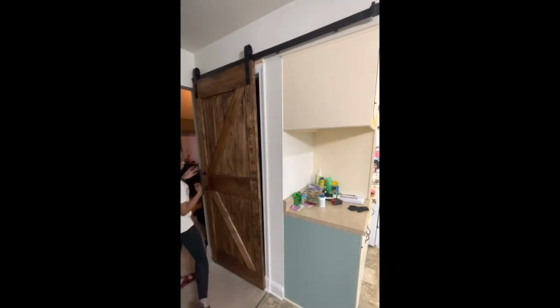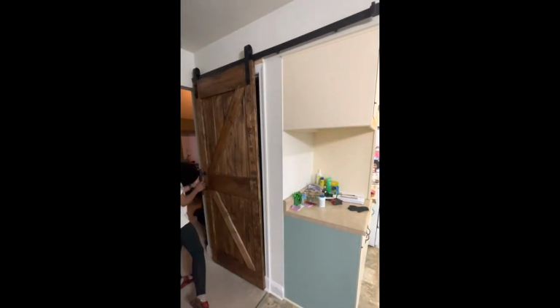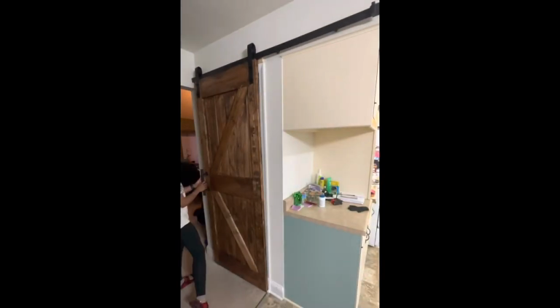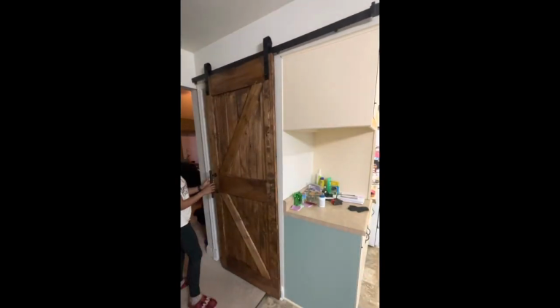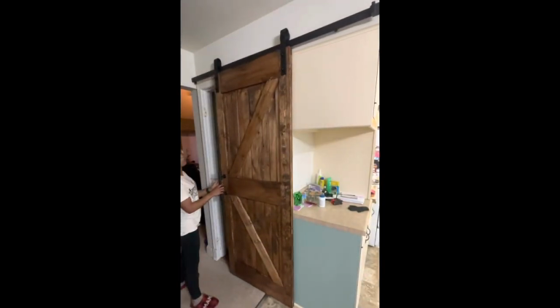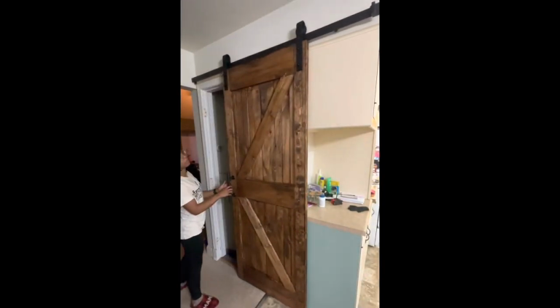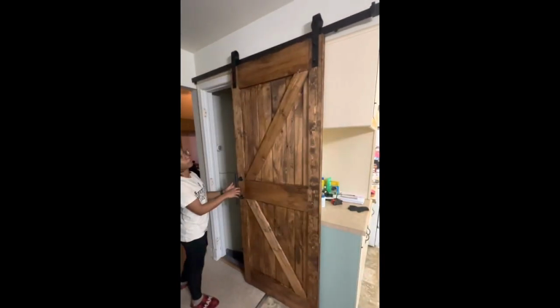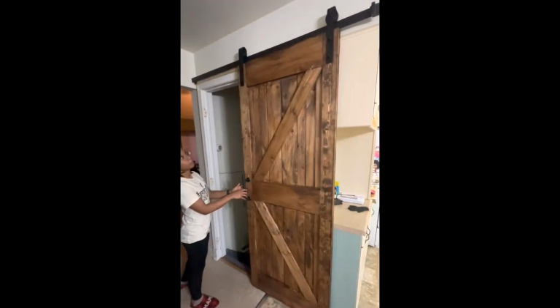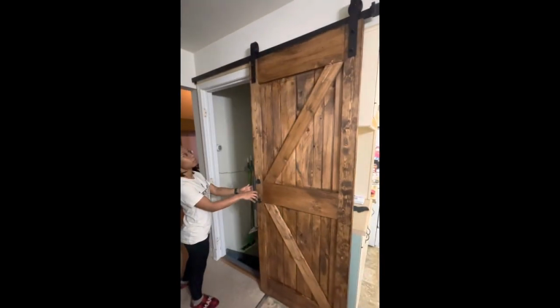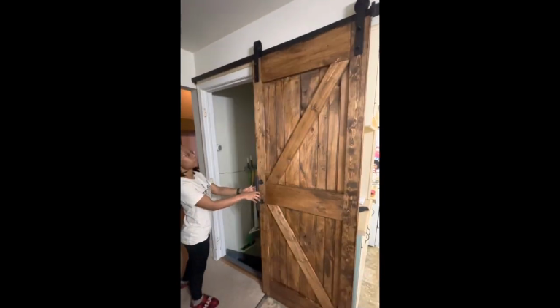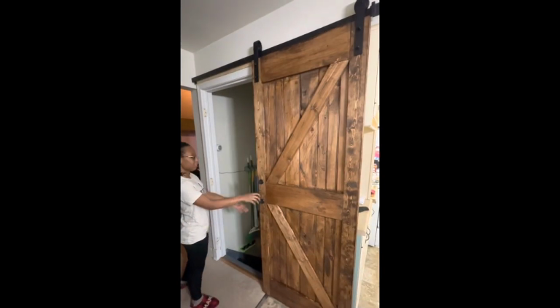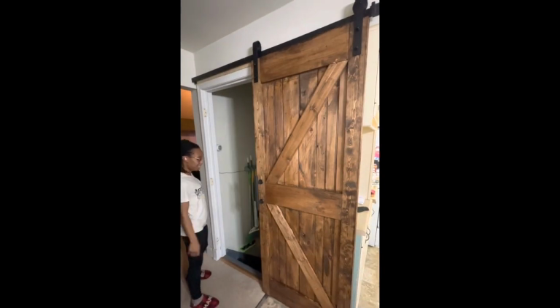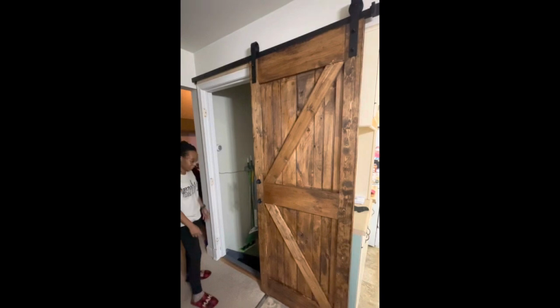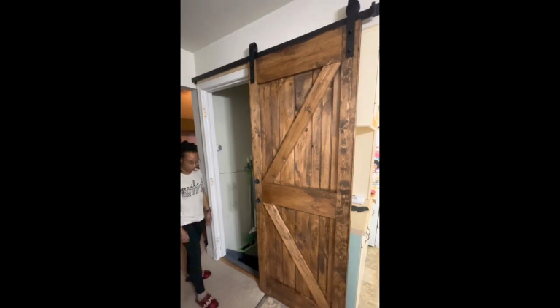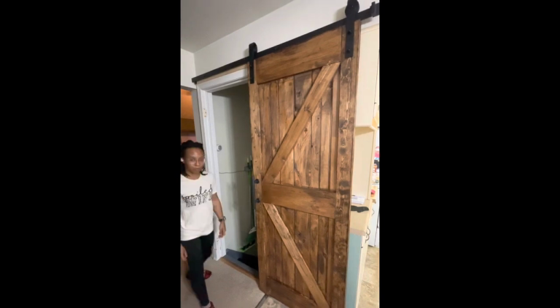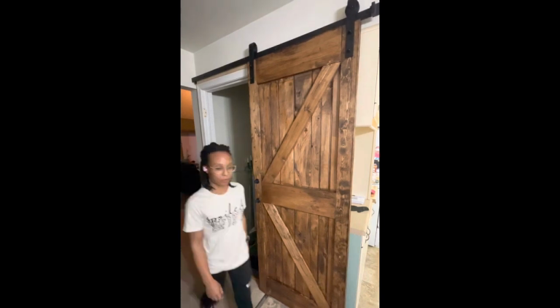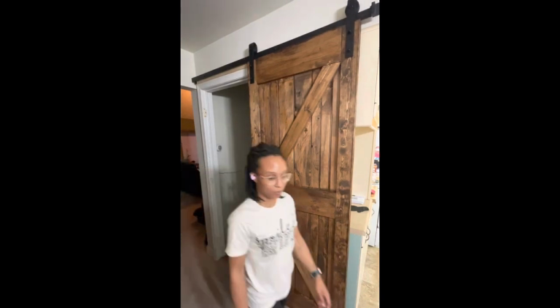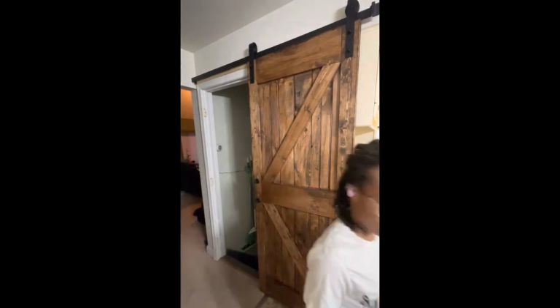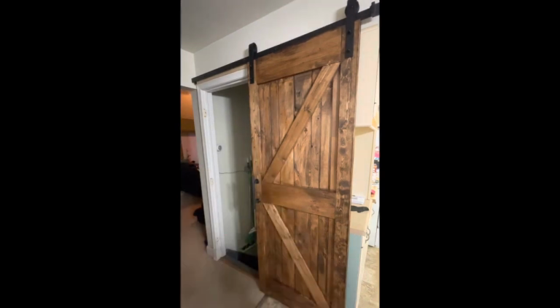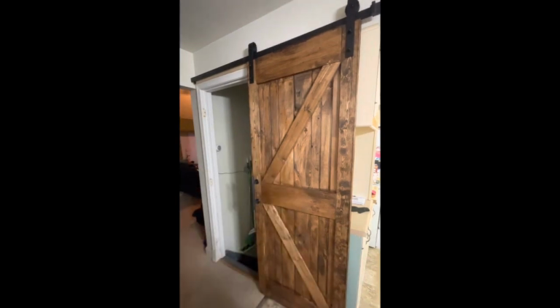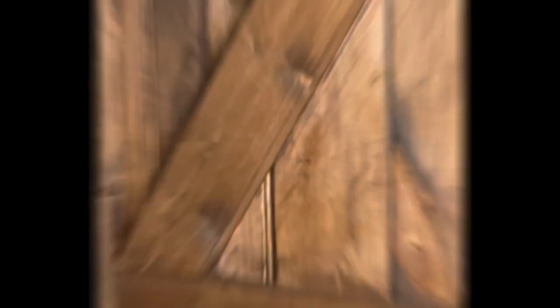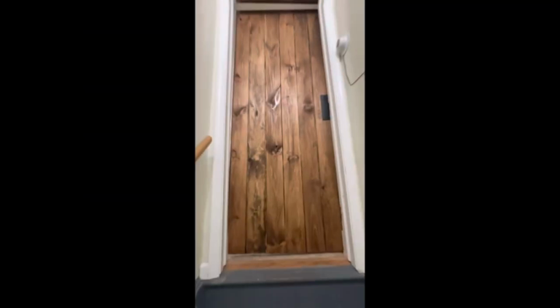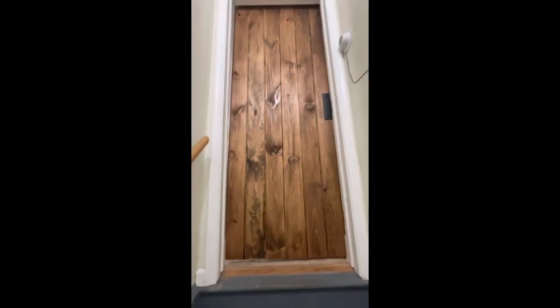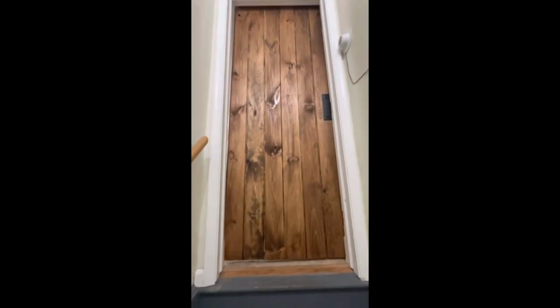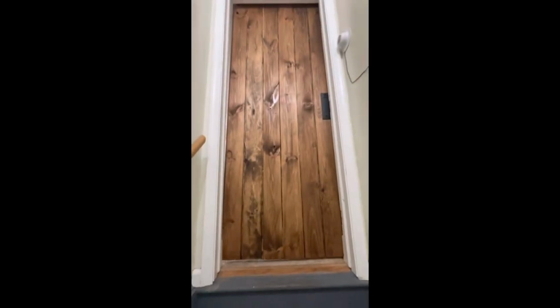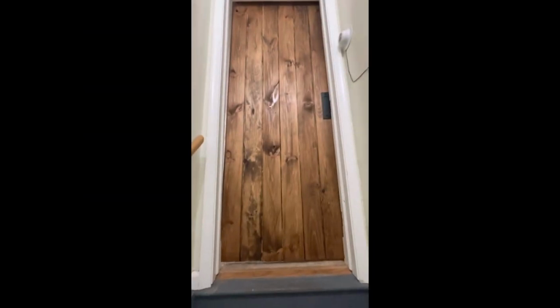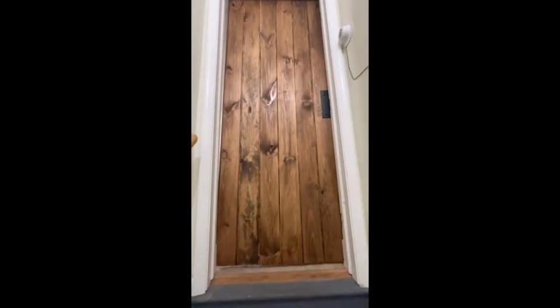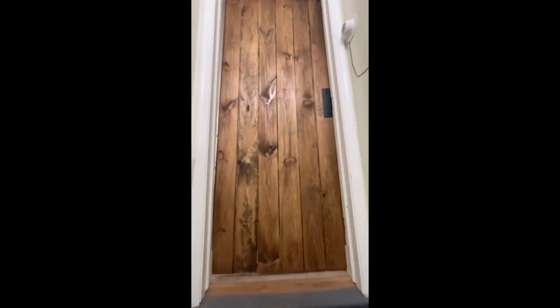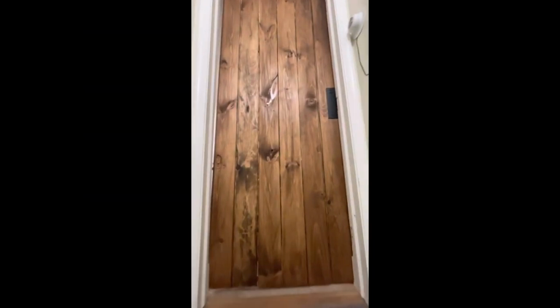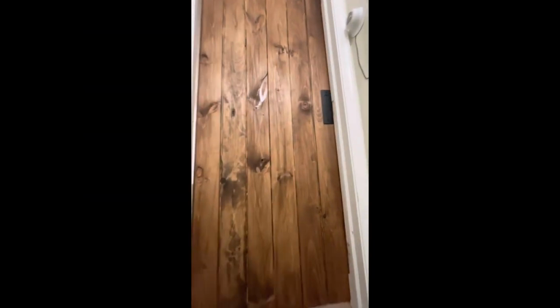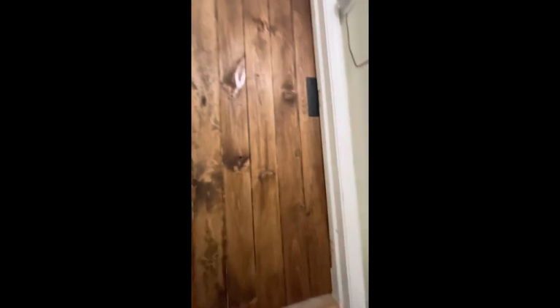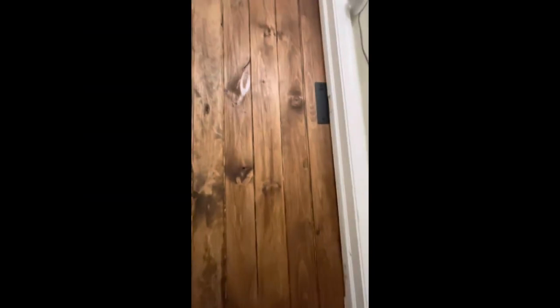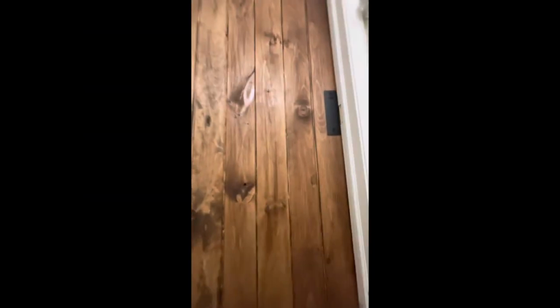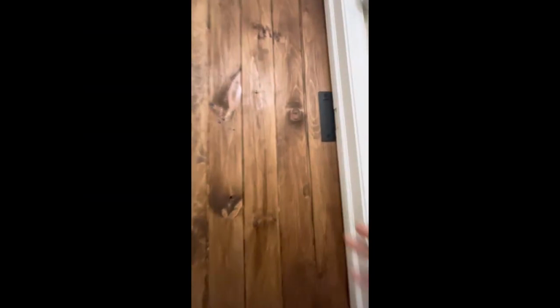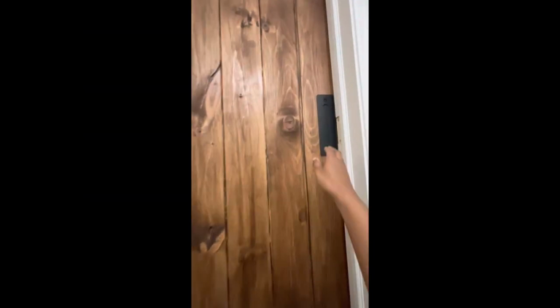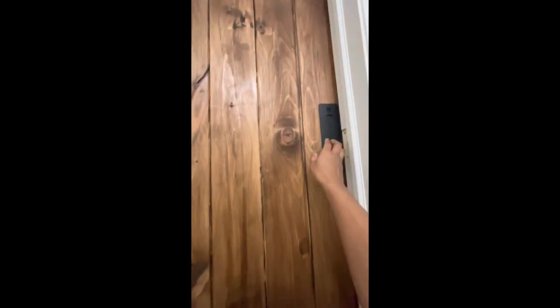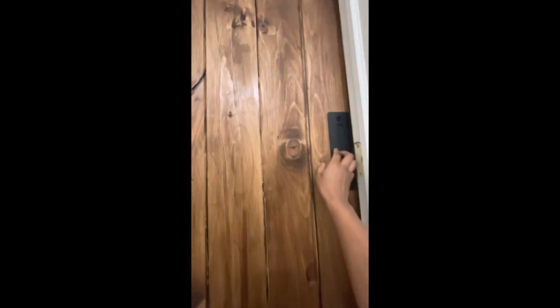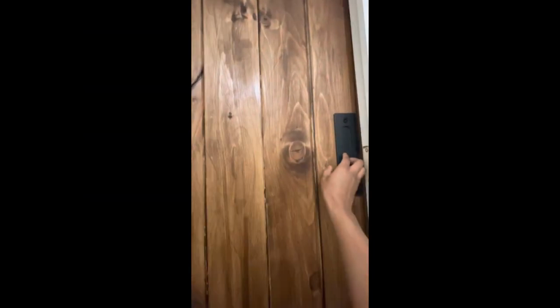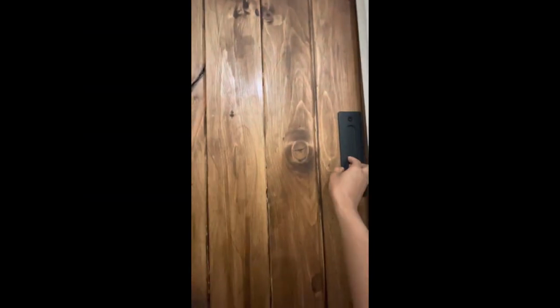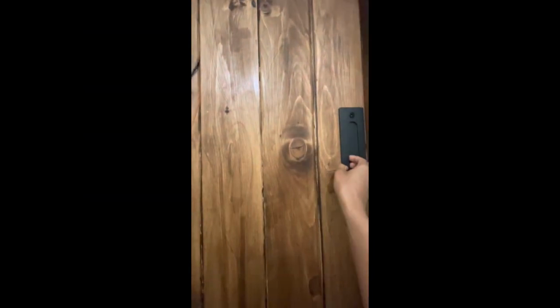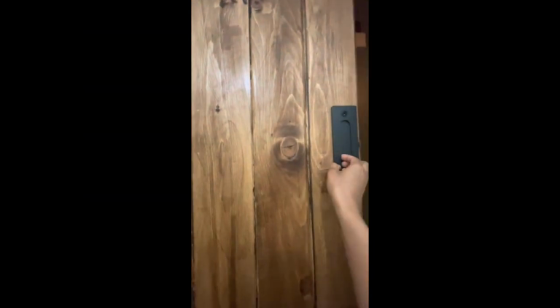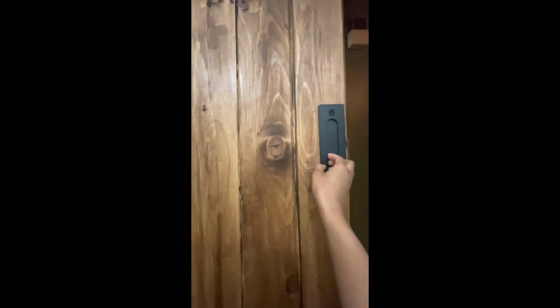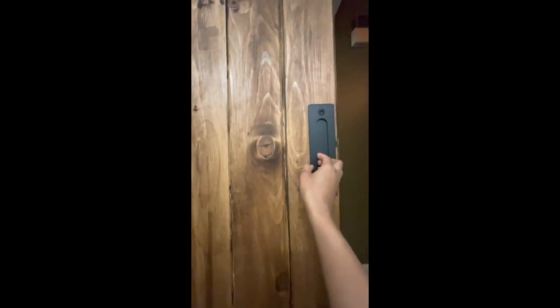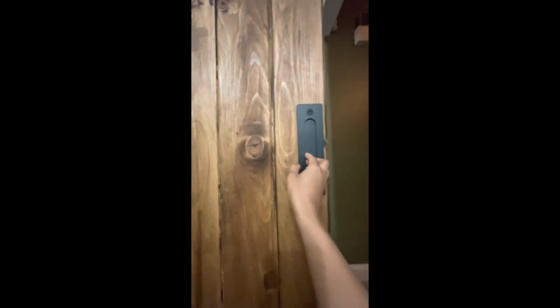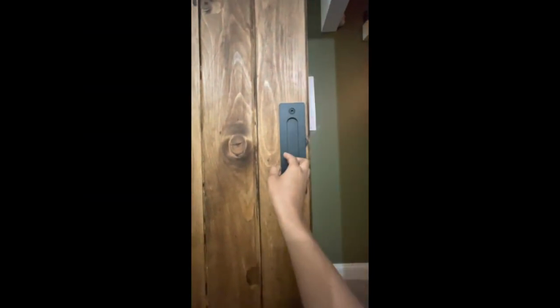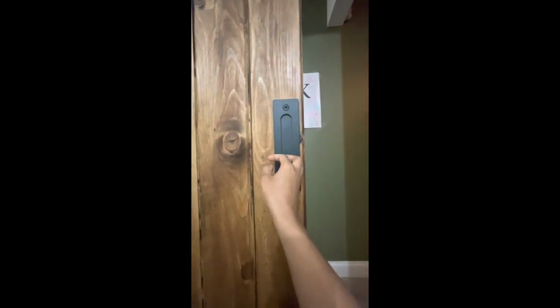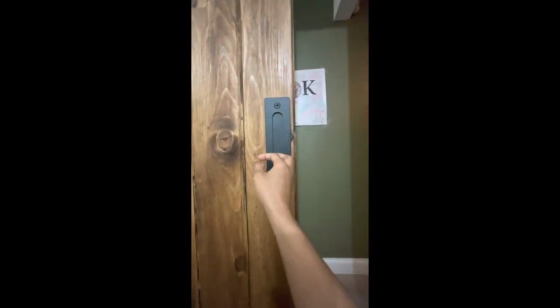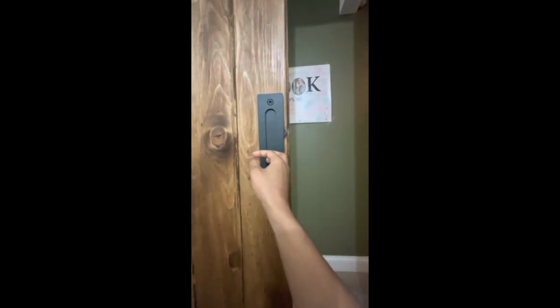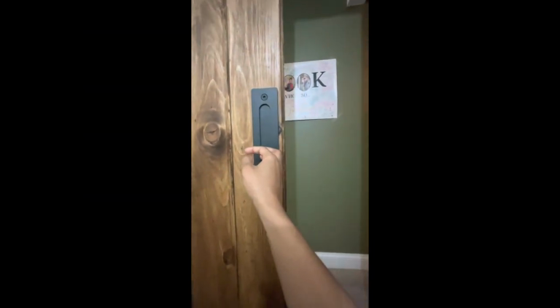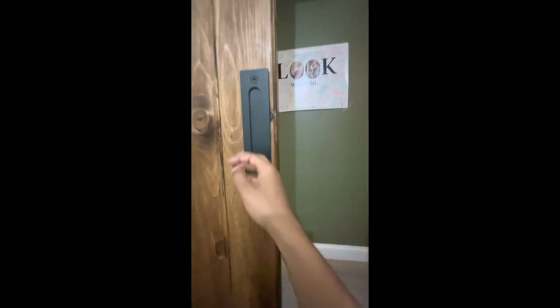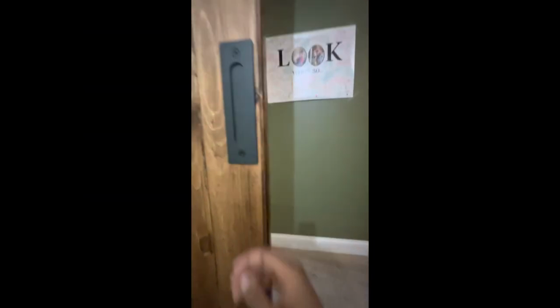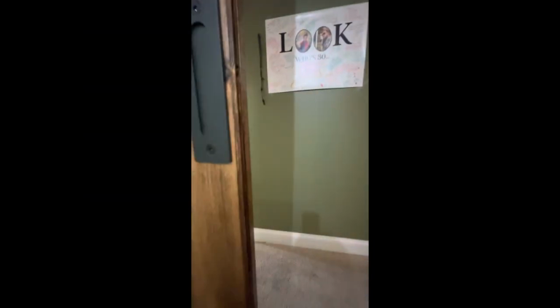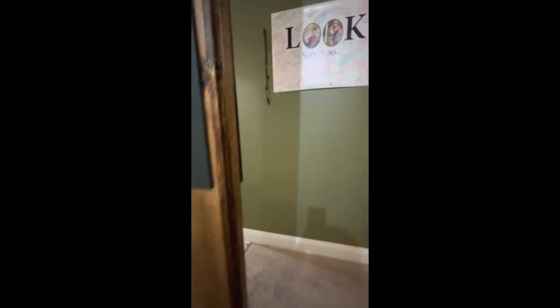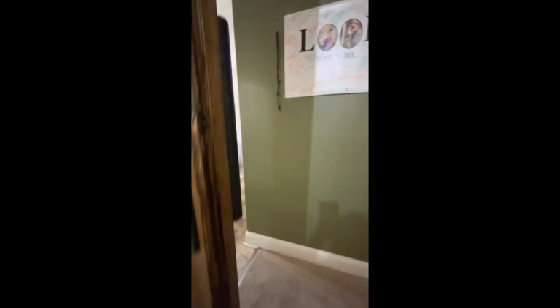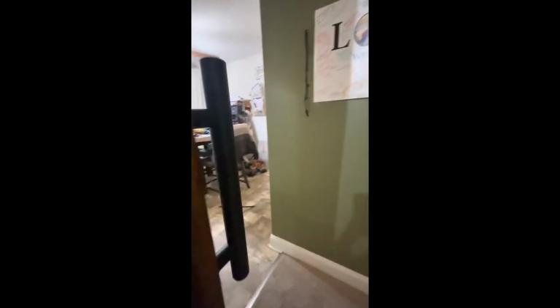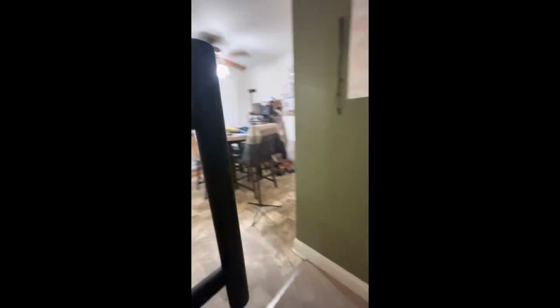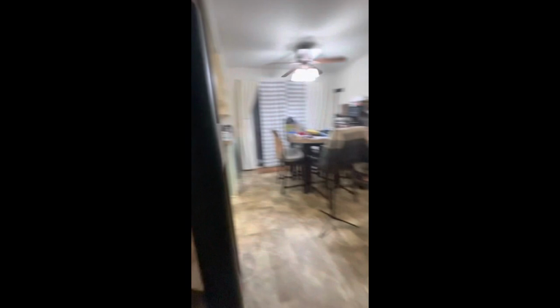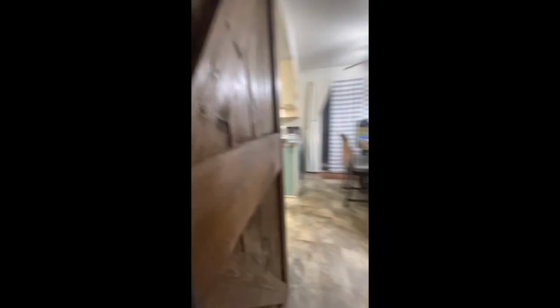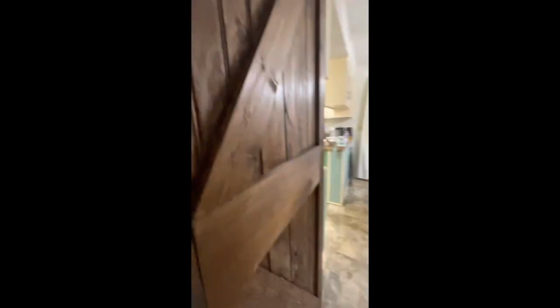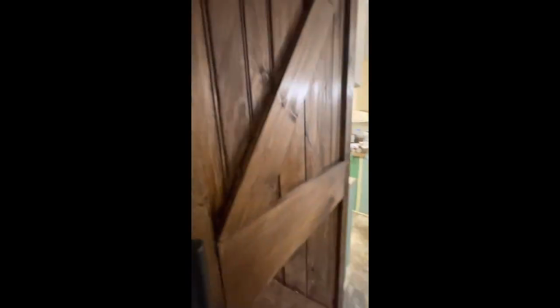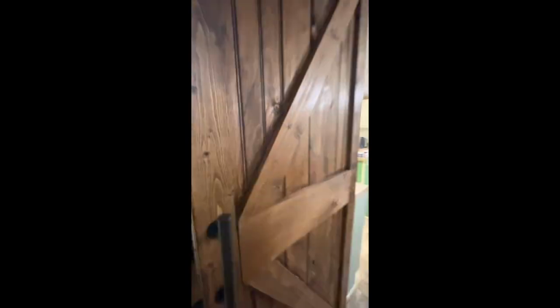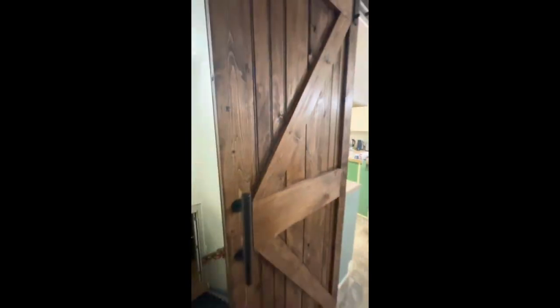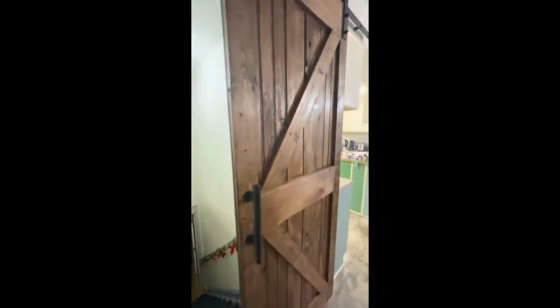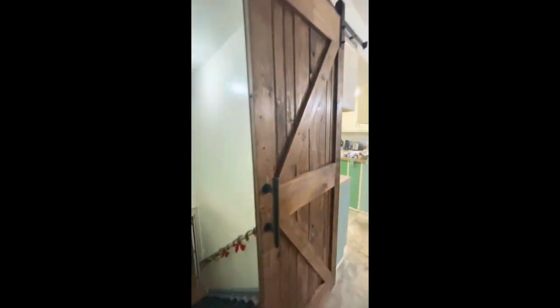Here's the final look of the door. It works perfectly. And here's the backside from our basement. Thank you for watching — make sure you like, comment, and subscribe.